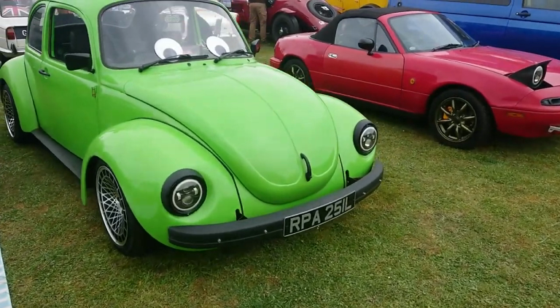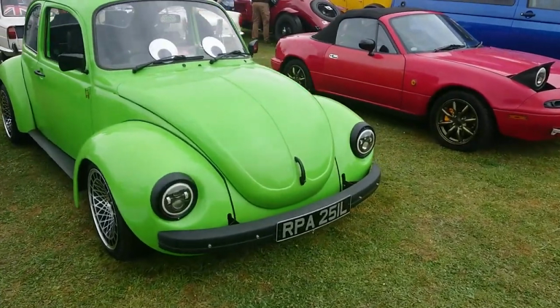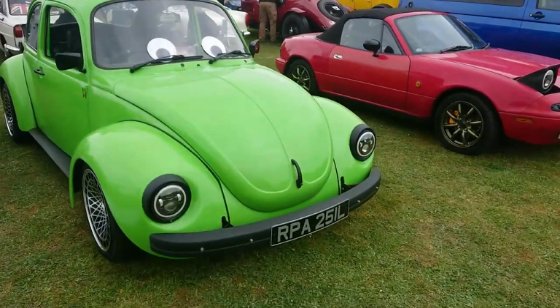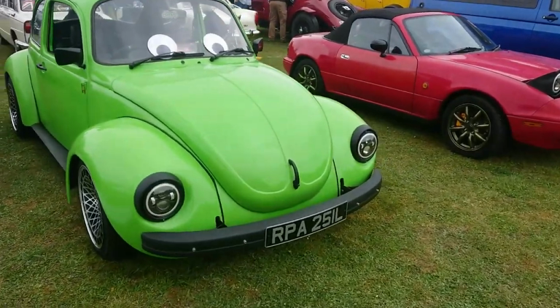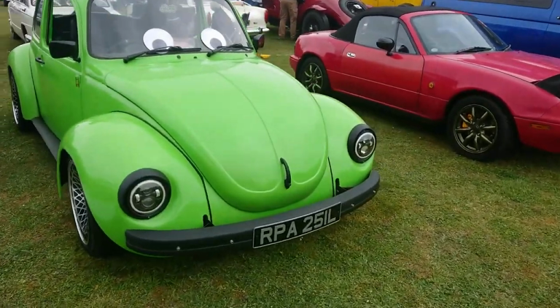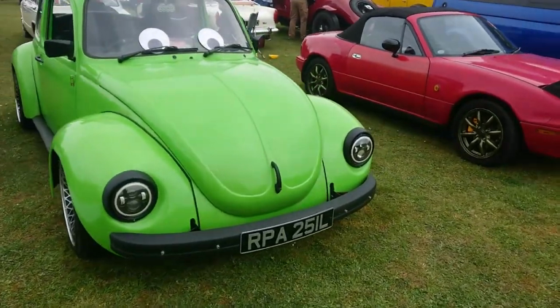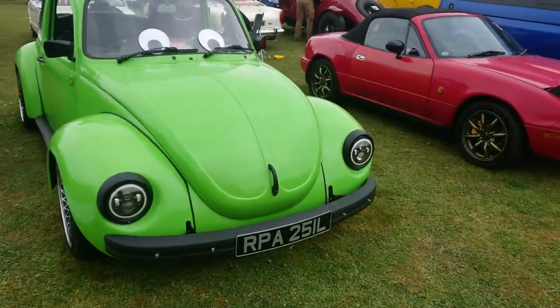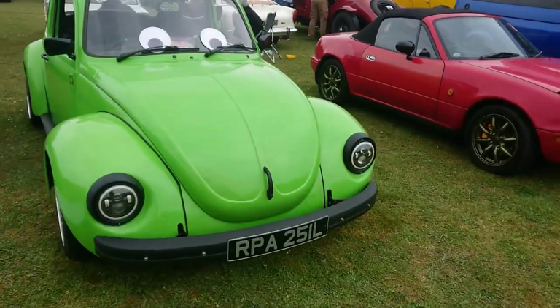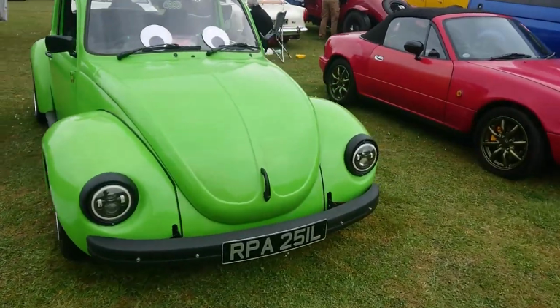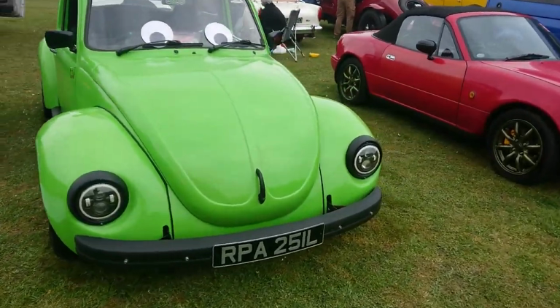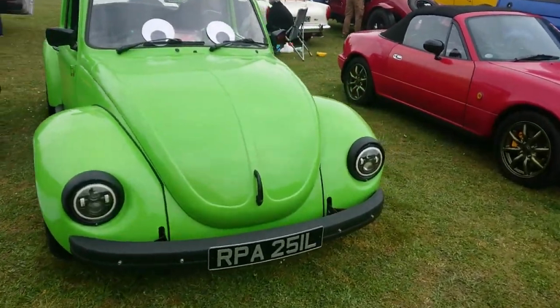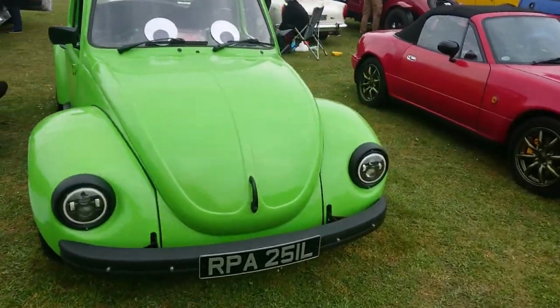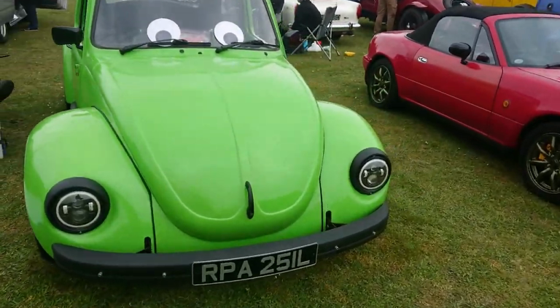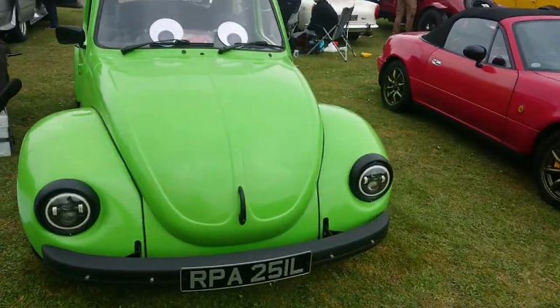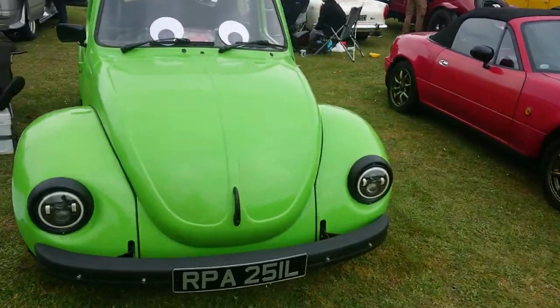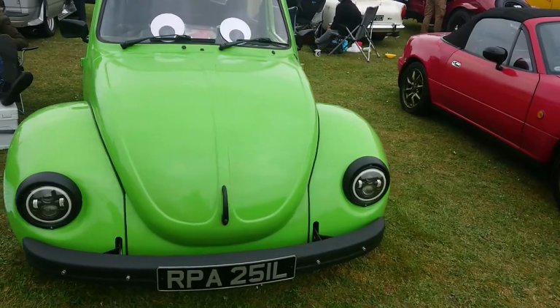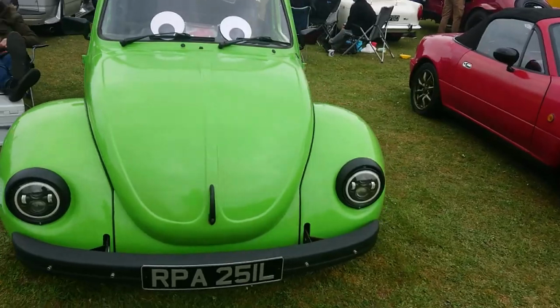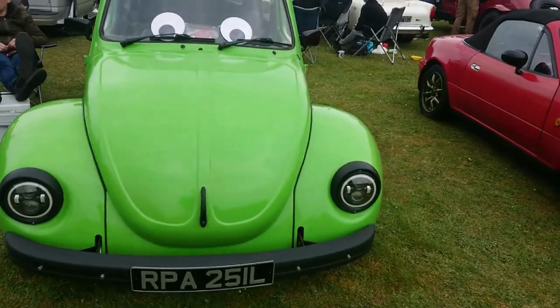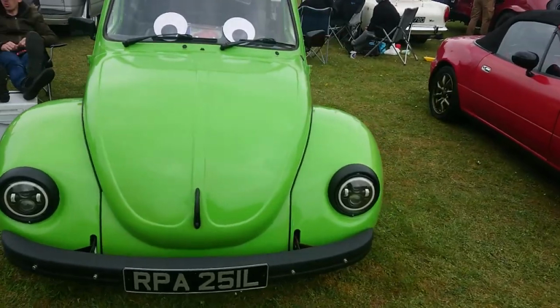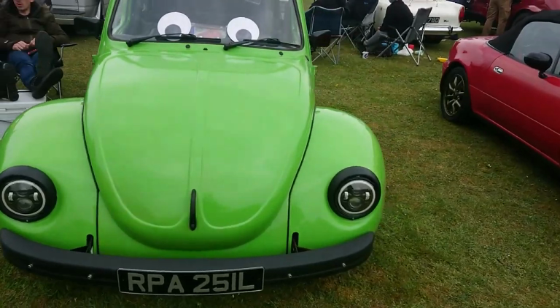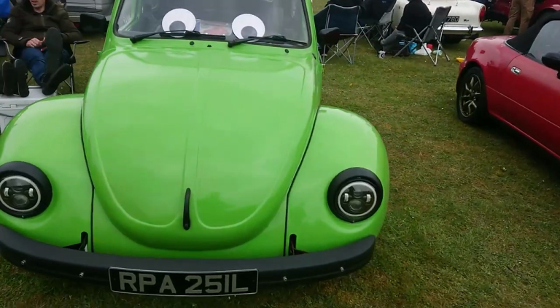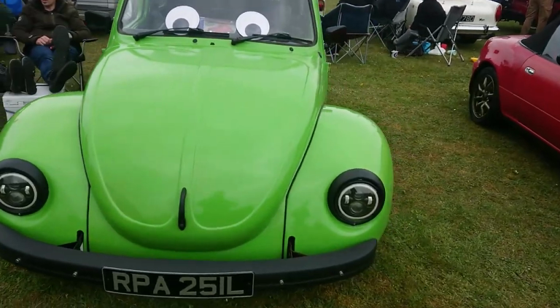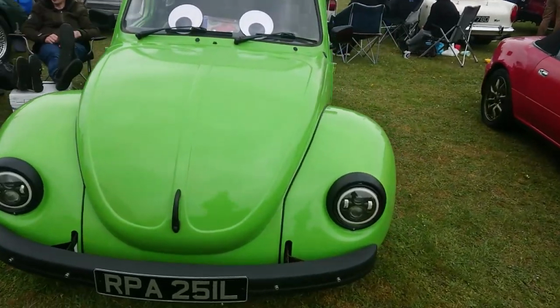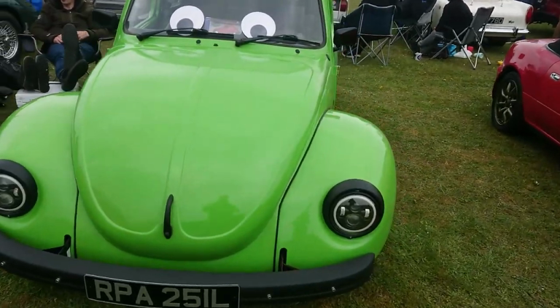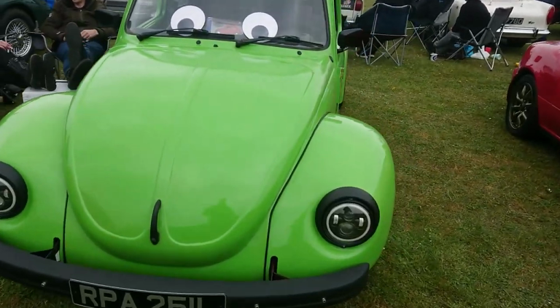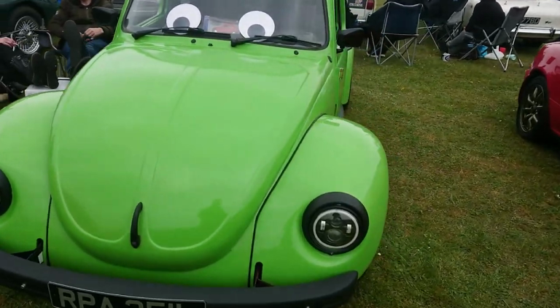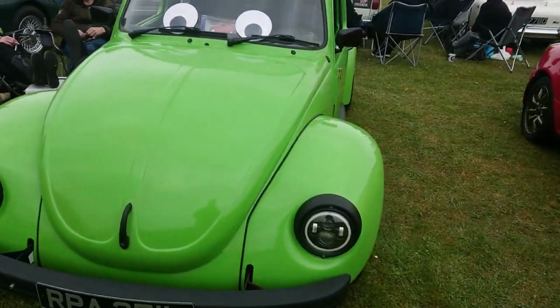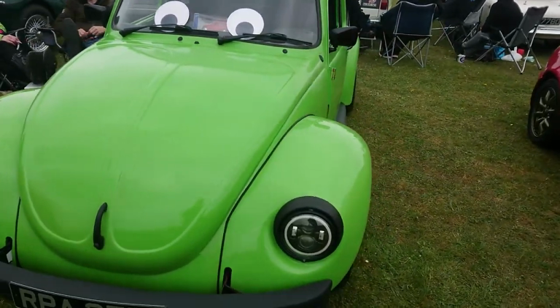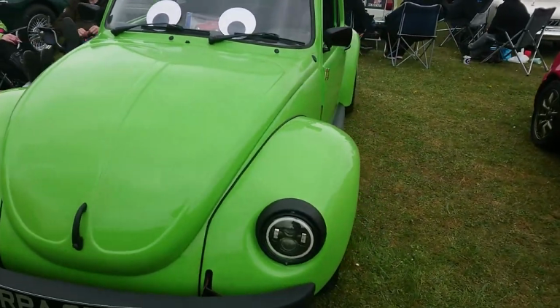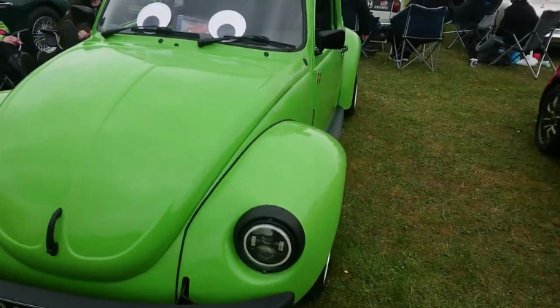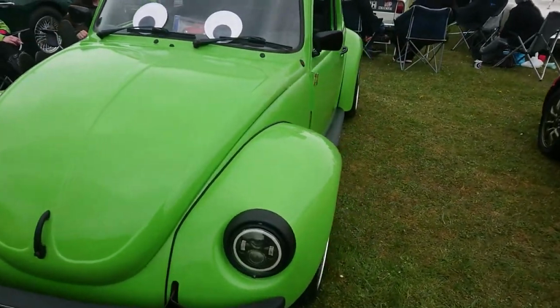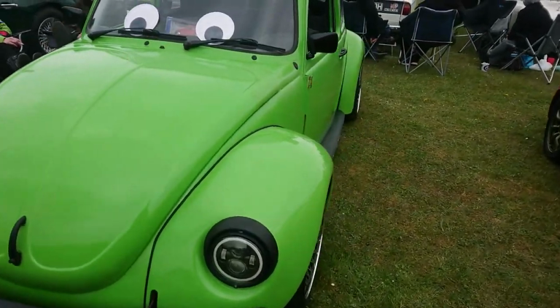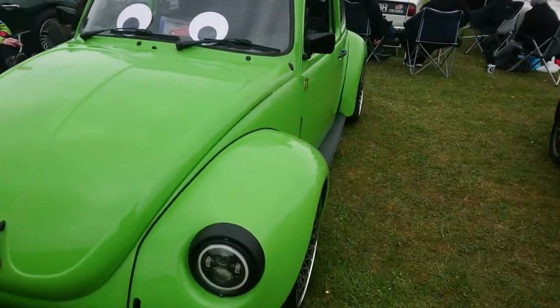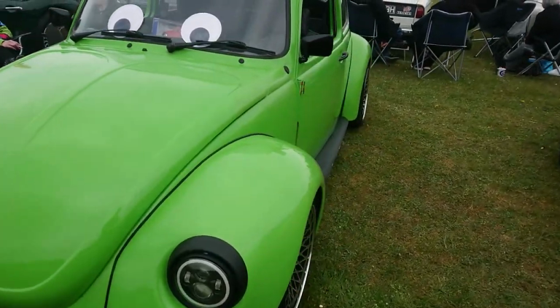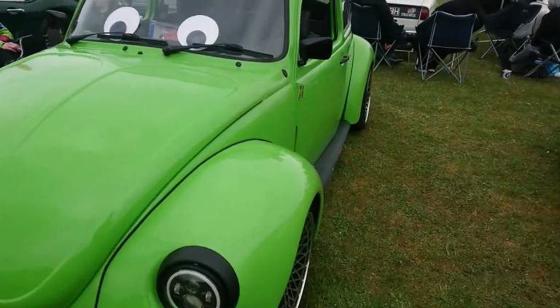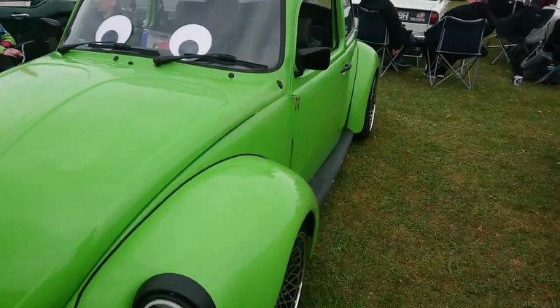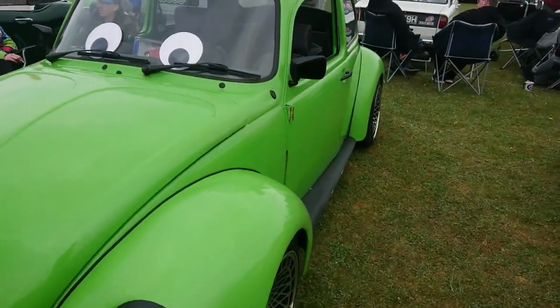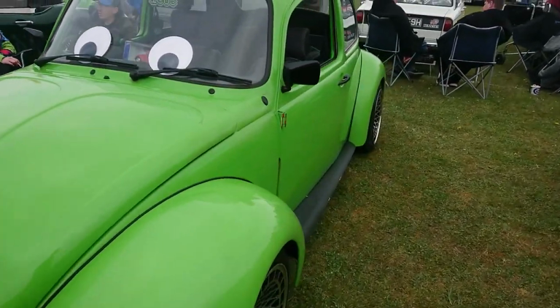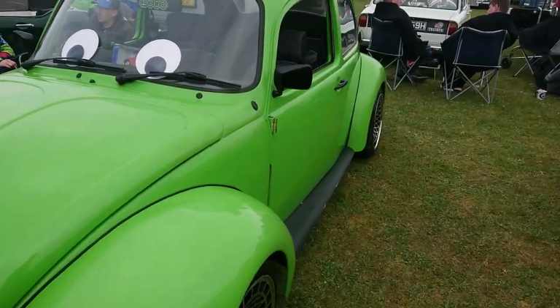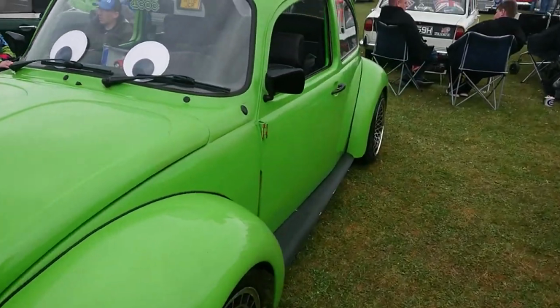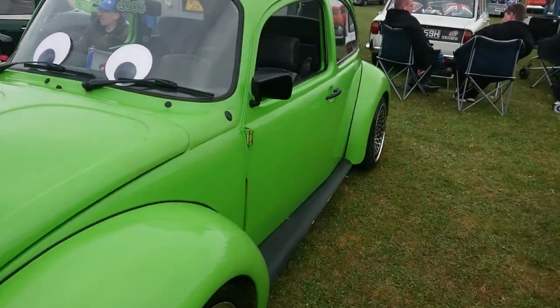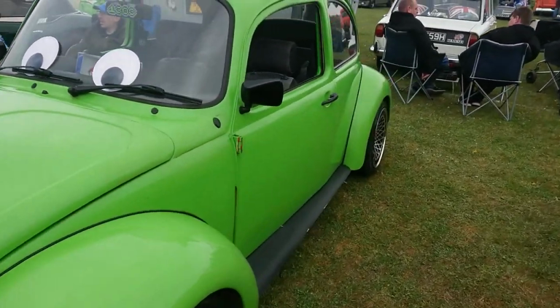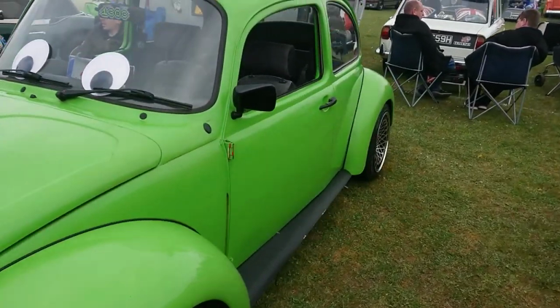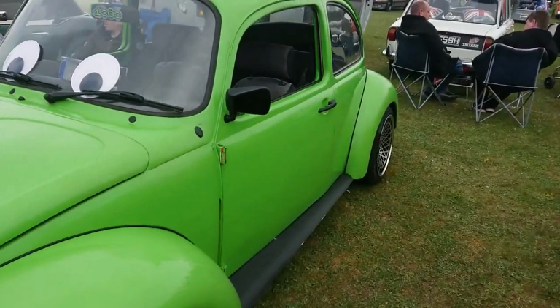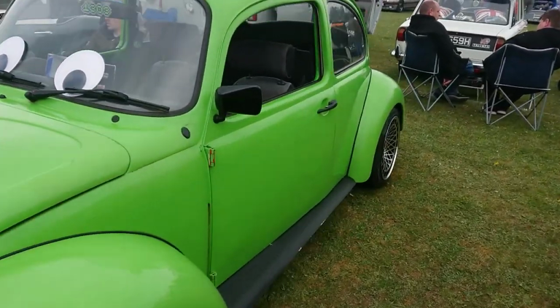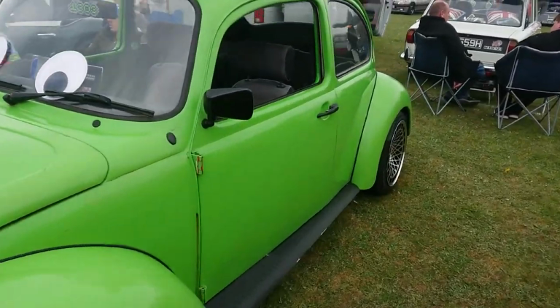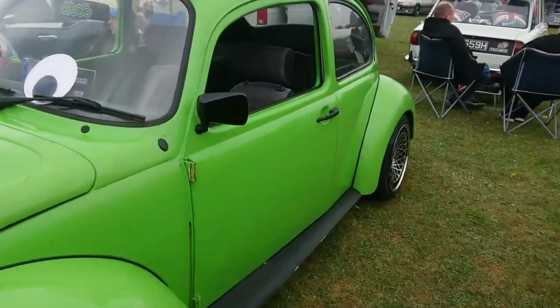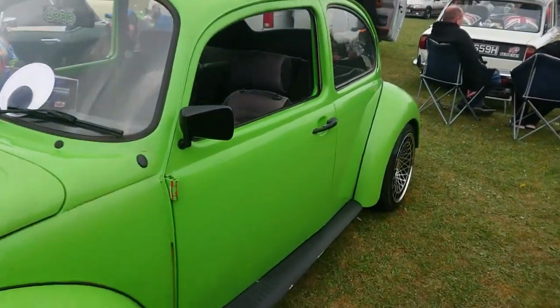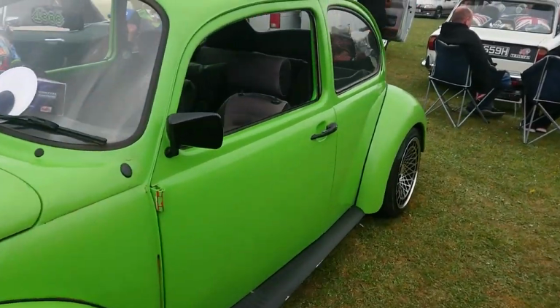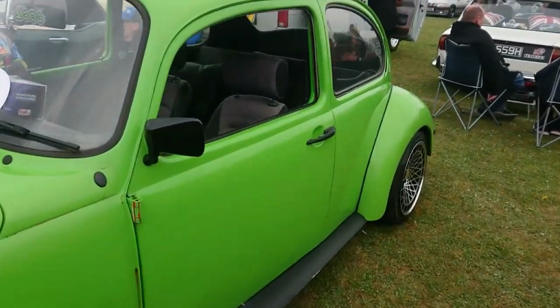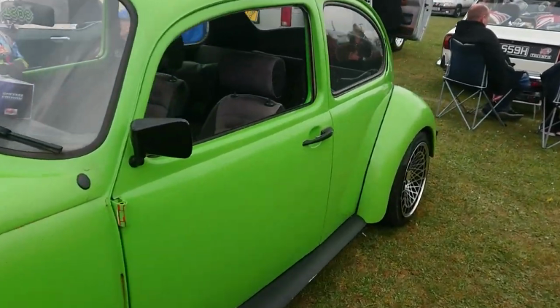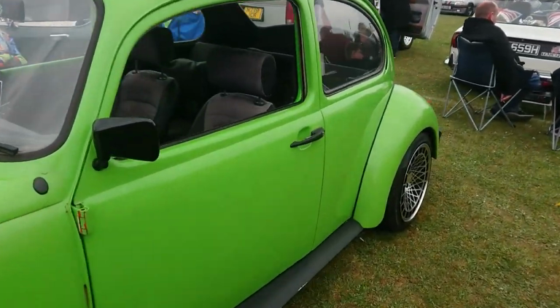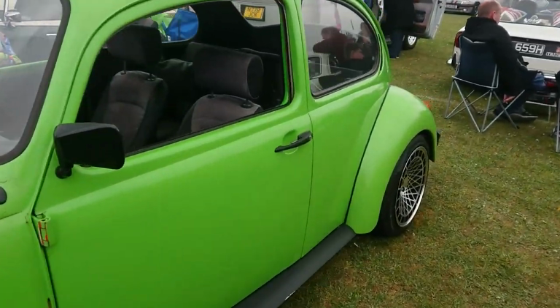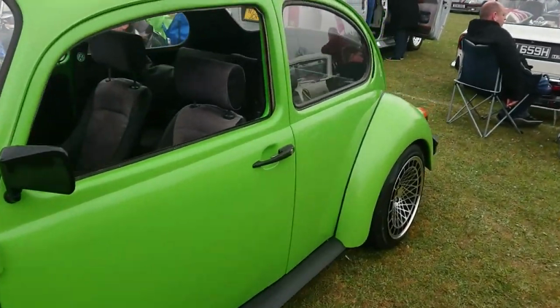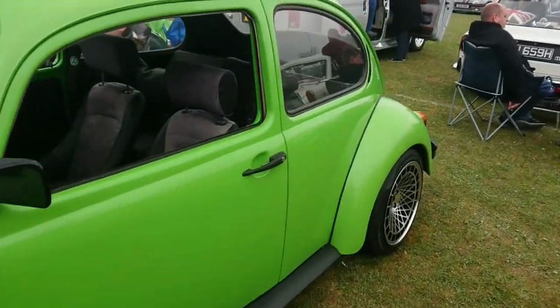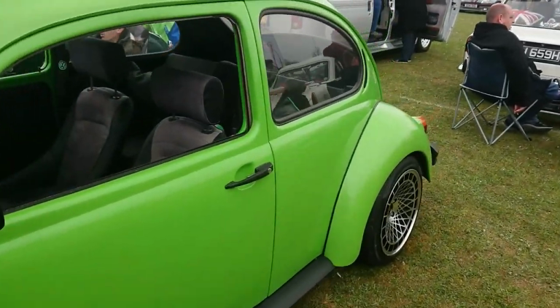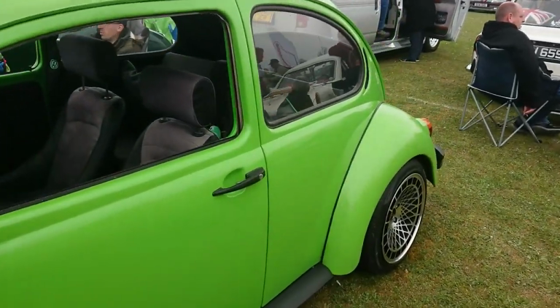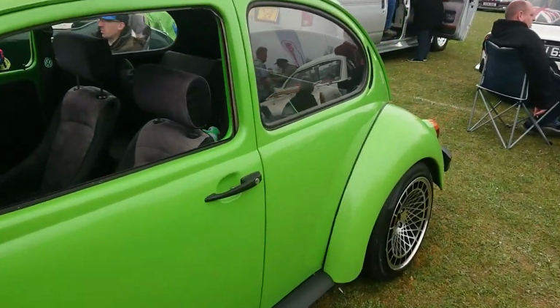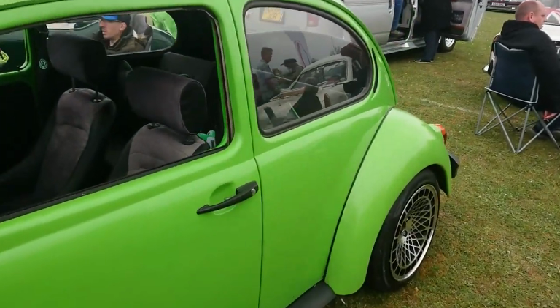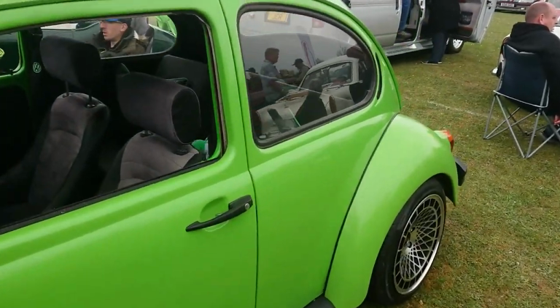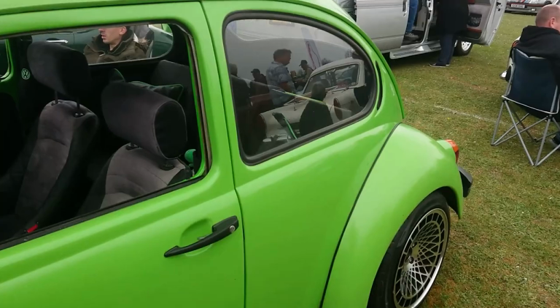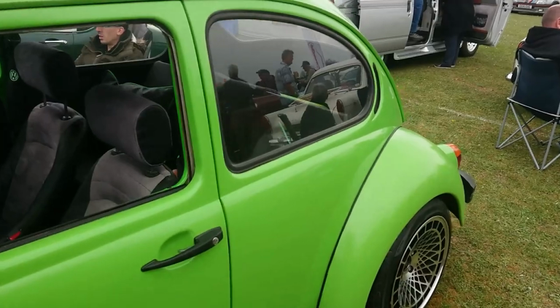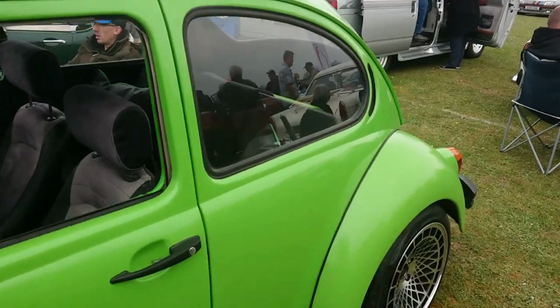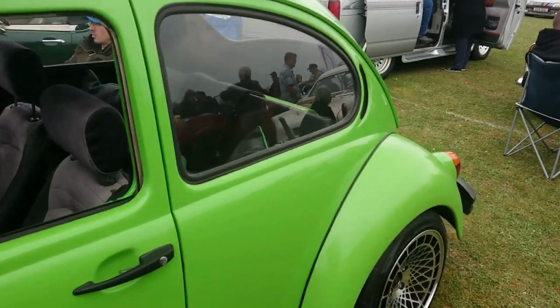1972-73 — beautiful. How much of the original car is here, I'm sure.